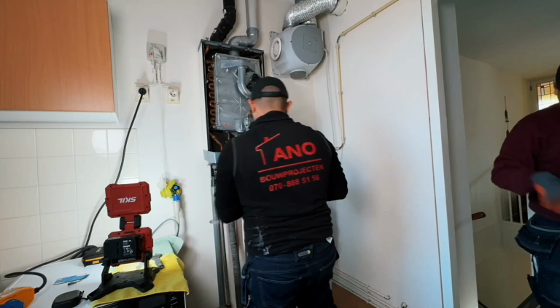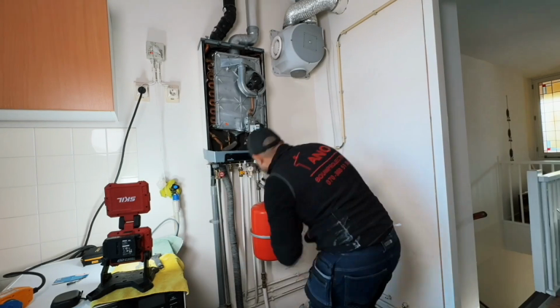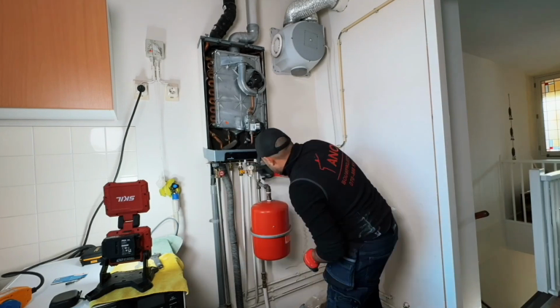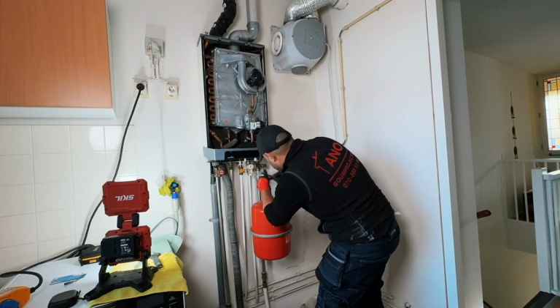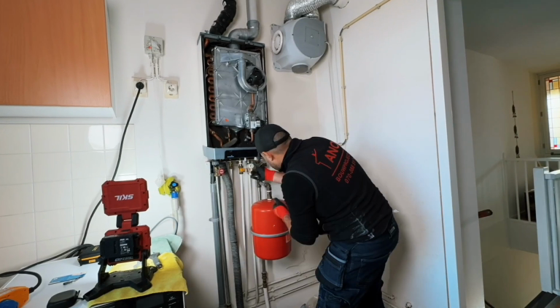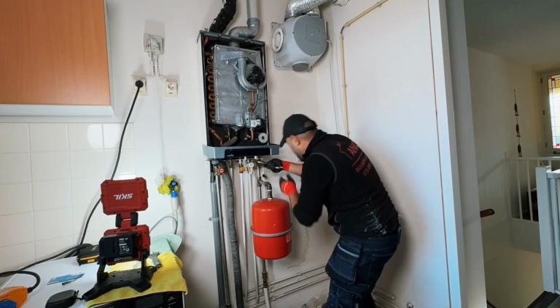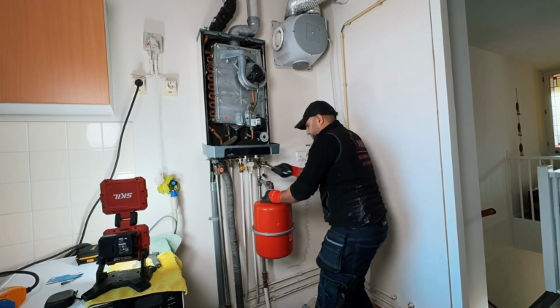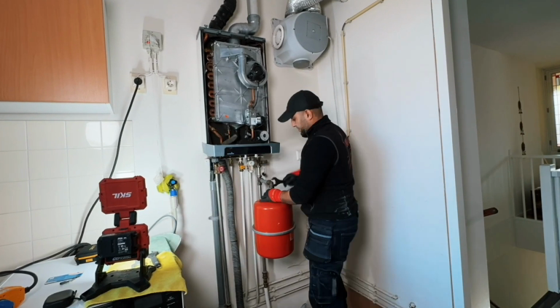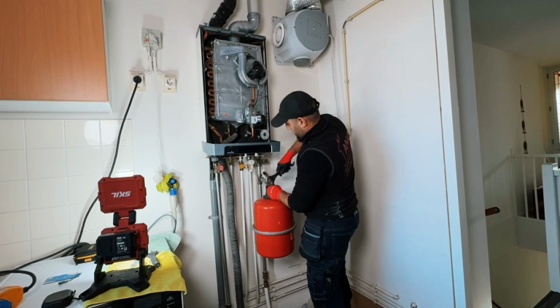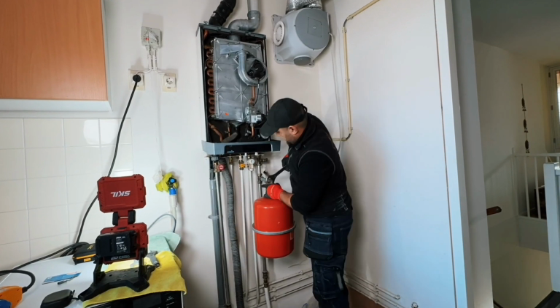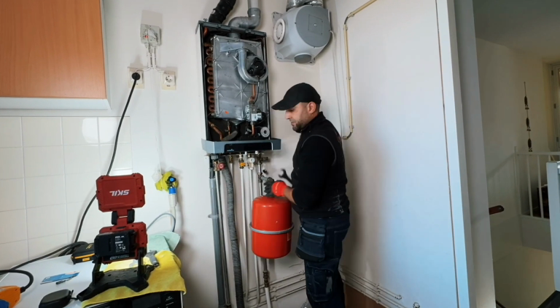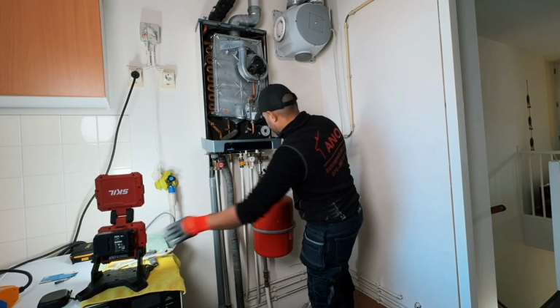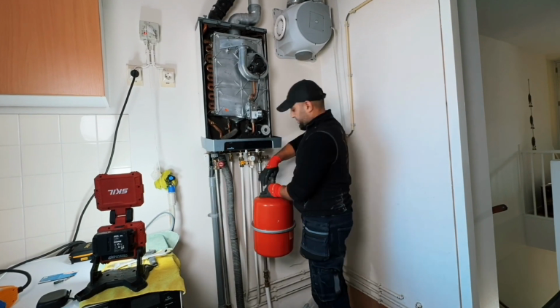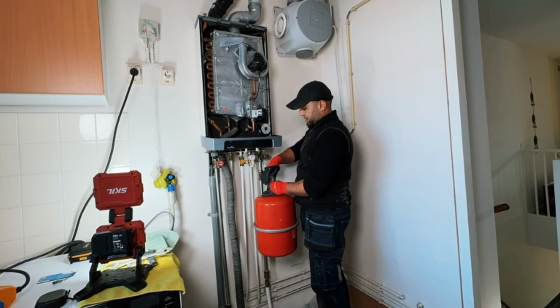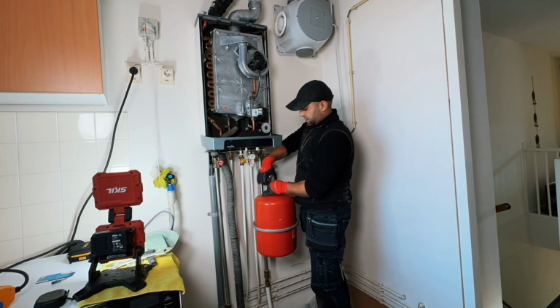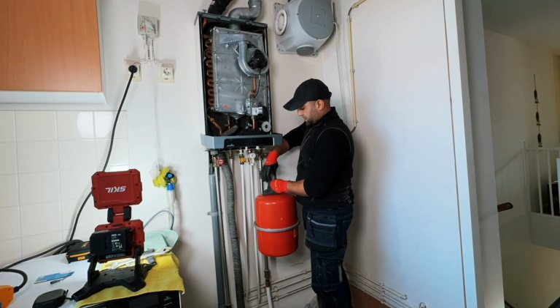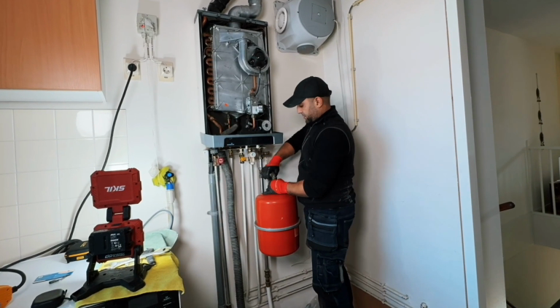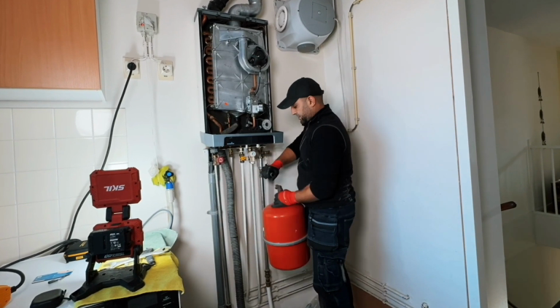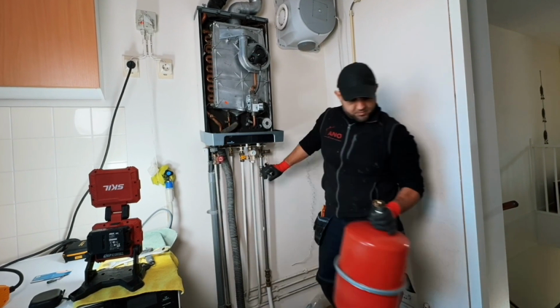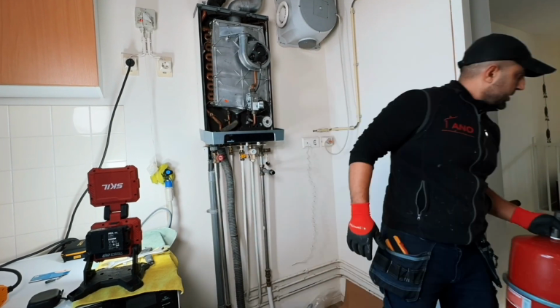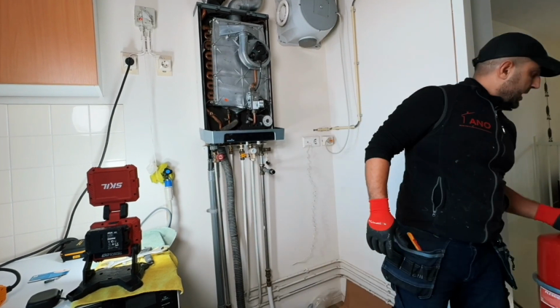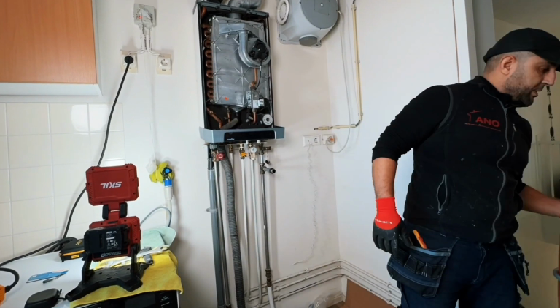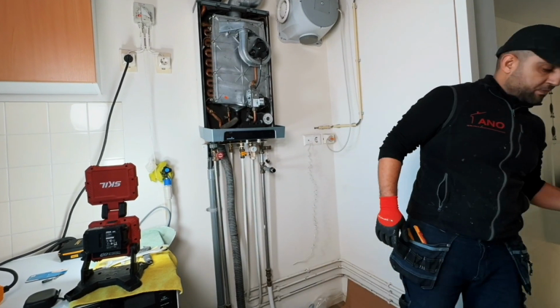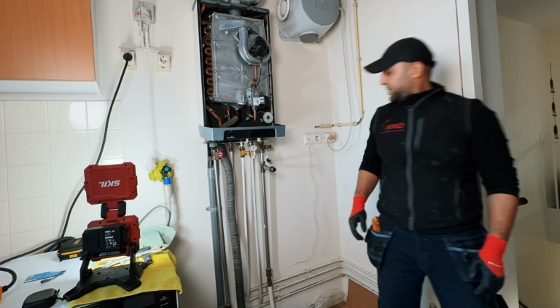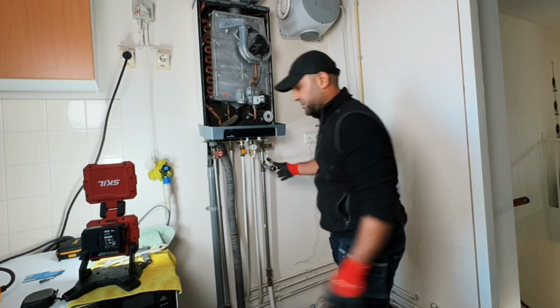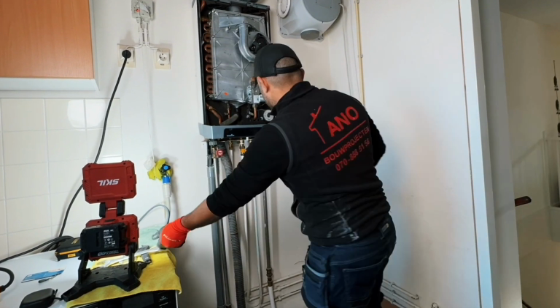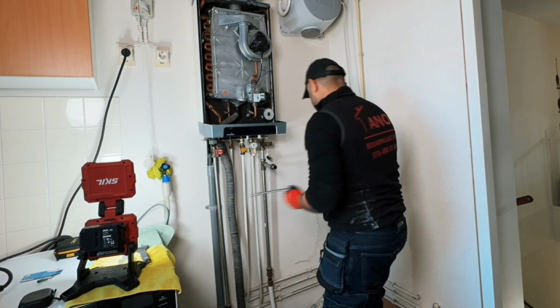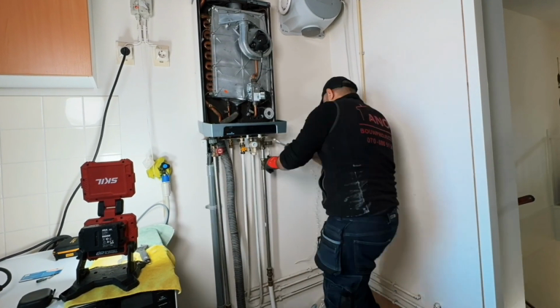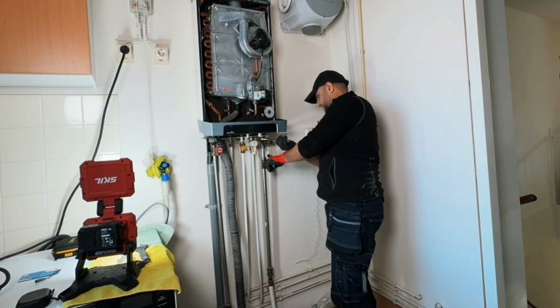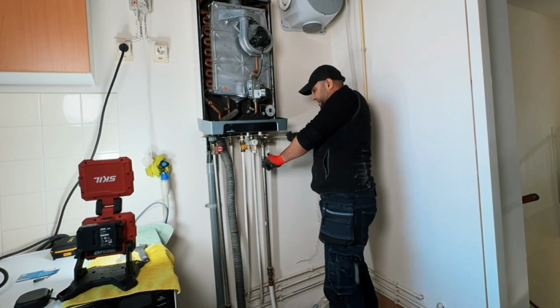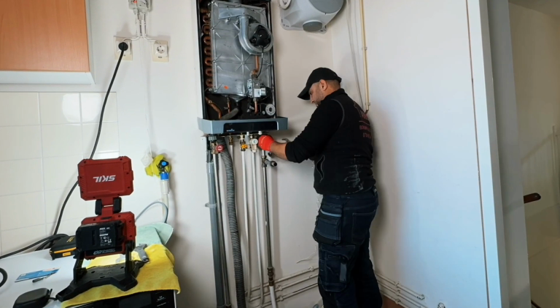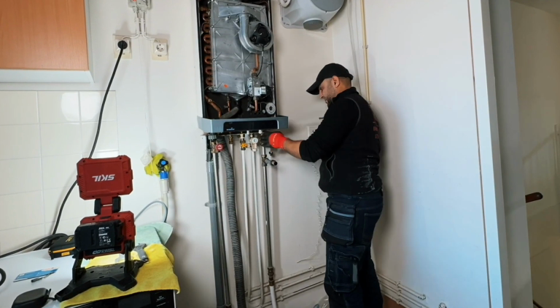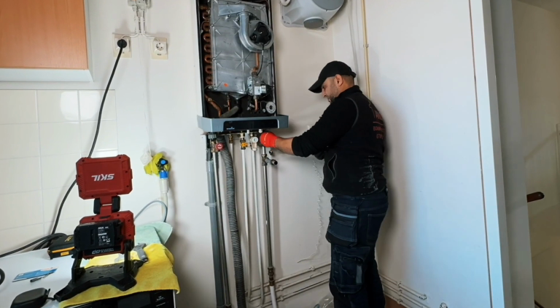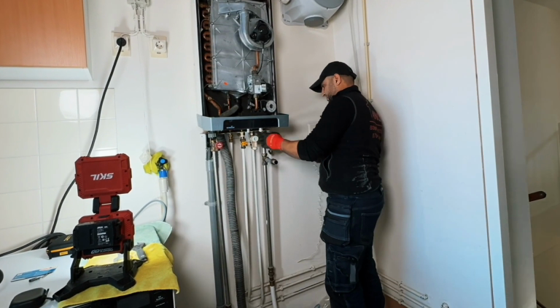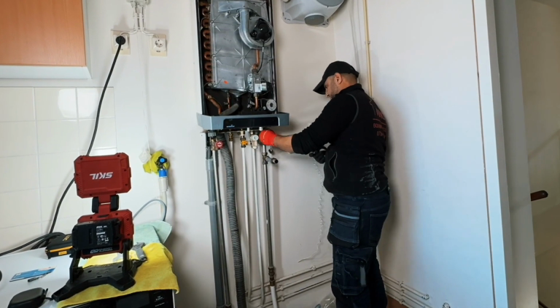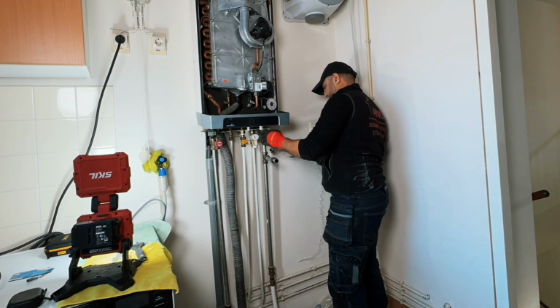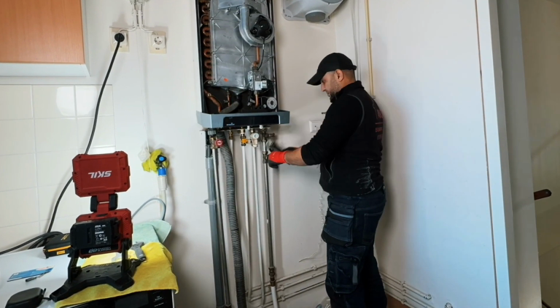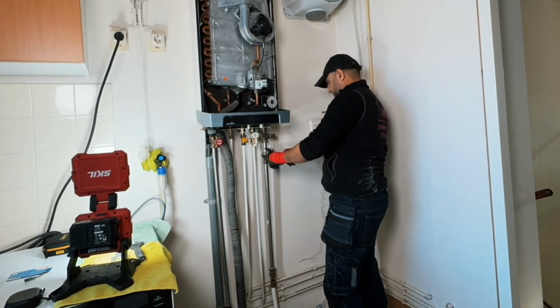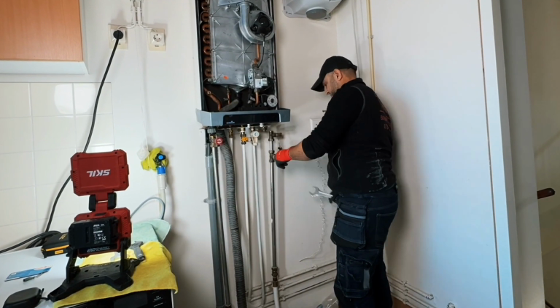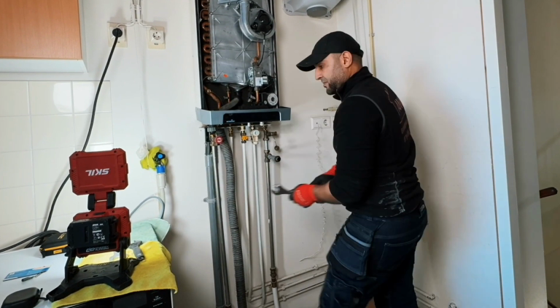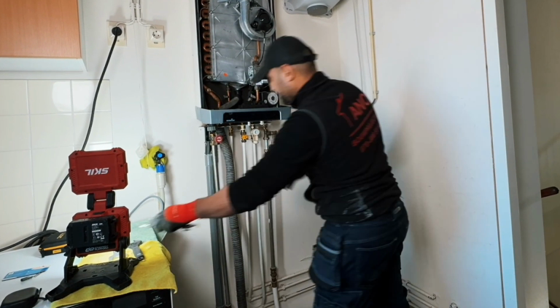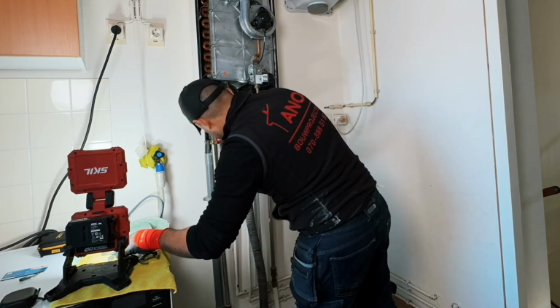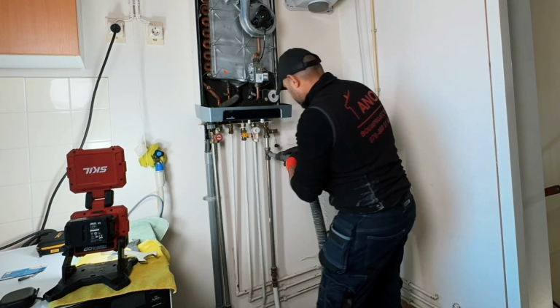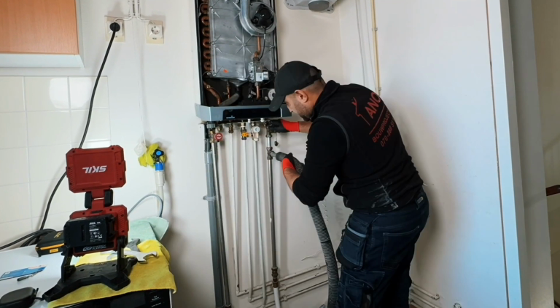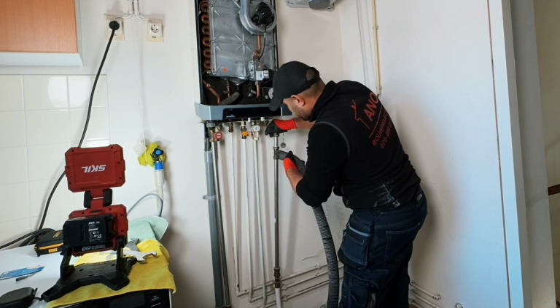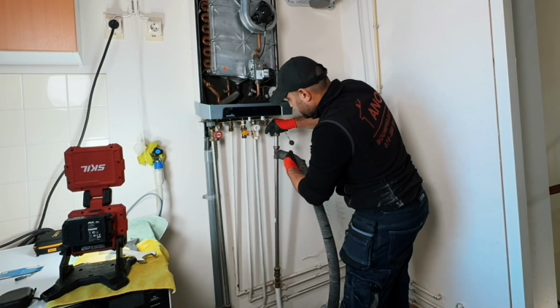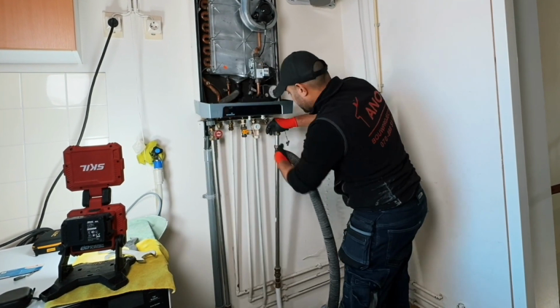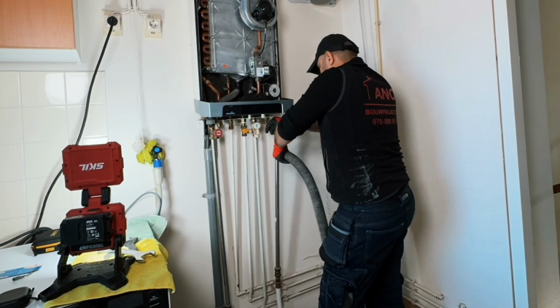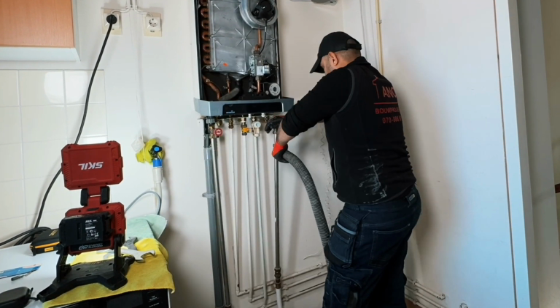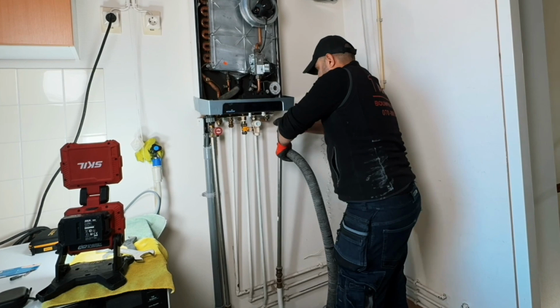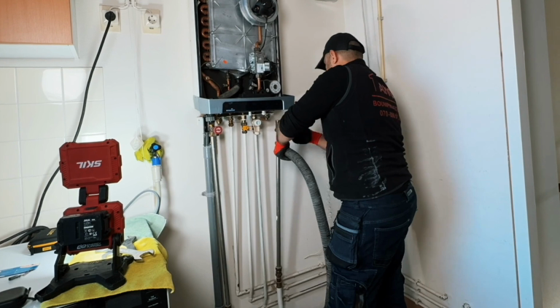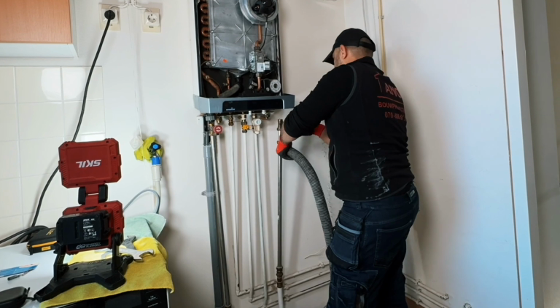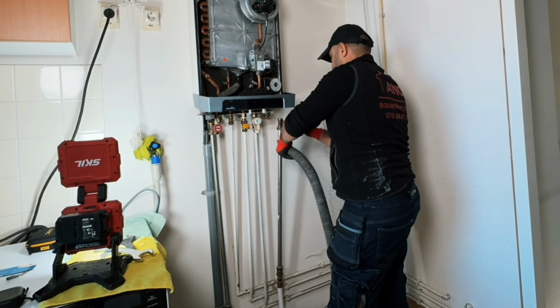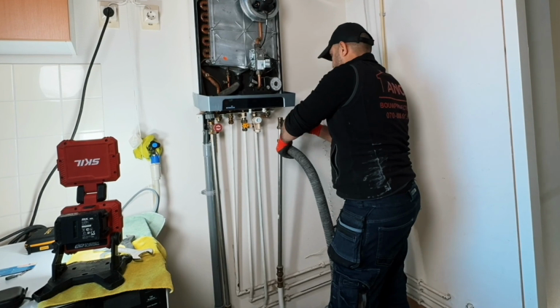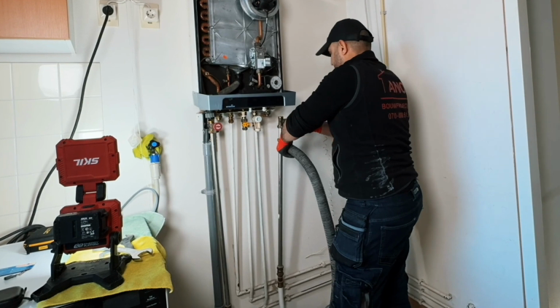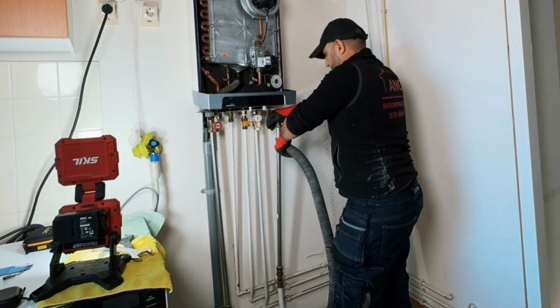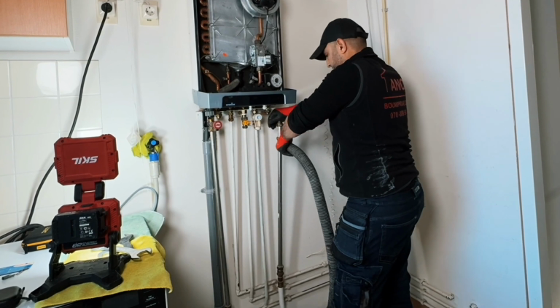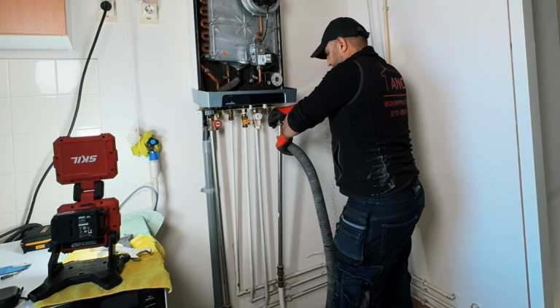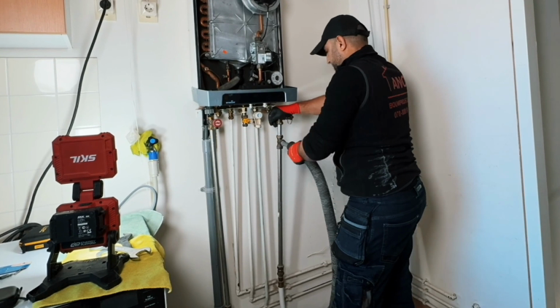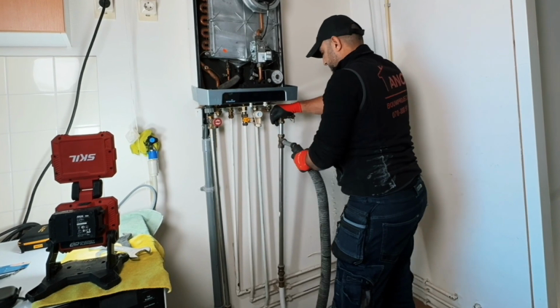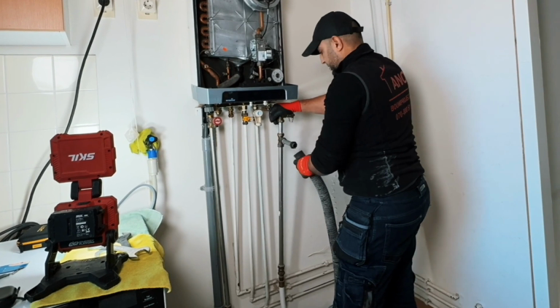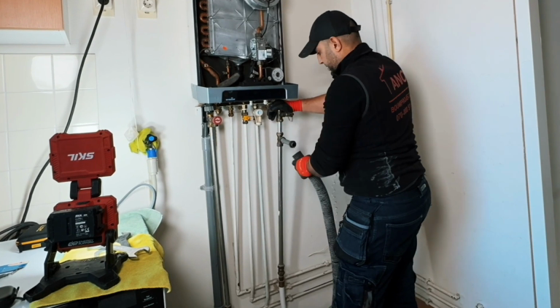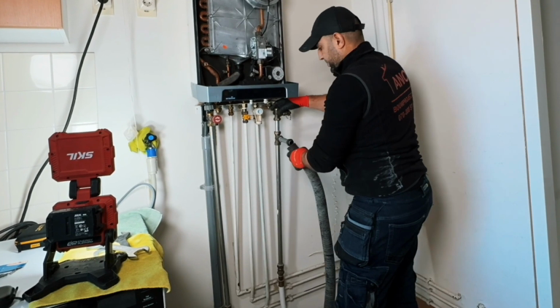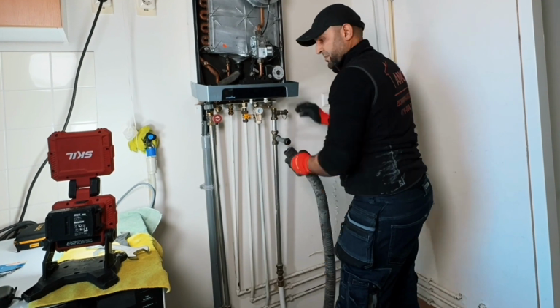Dear viewers, welcome to another episode of ANWAR. I have been busy installing the Intergas Extreme Central Heating Boiler.